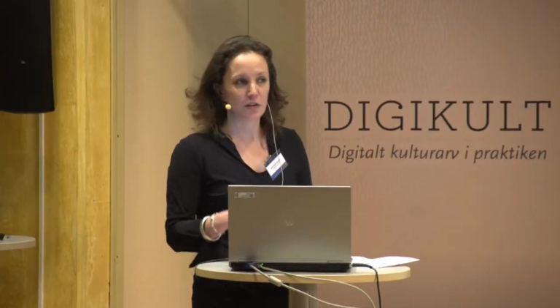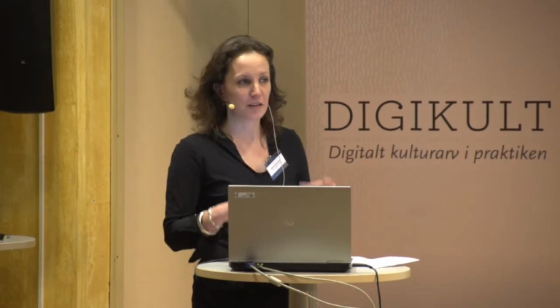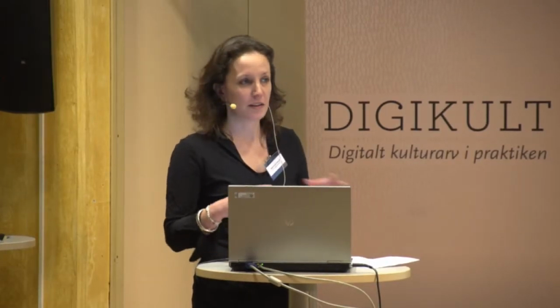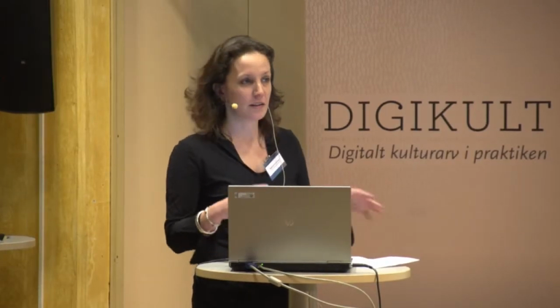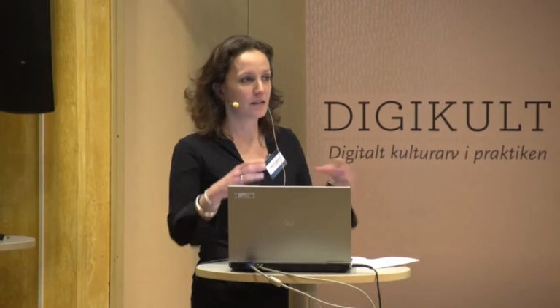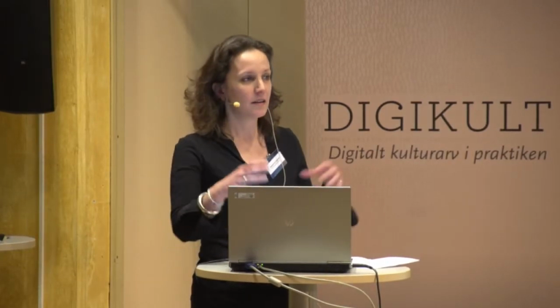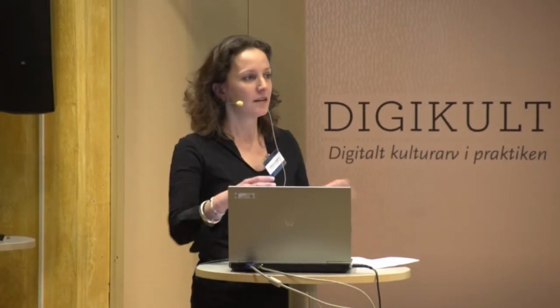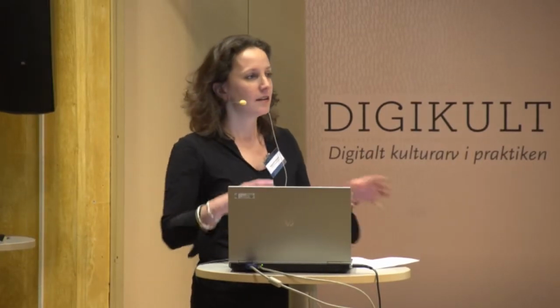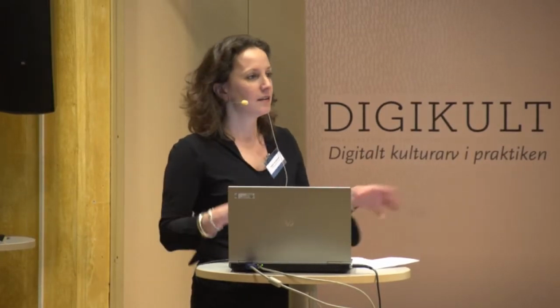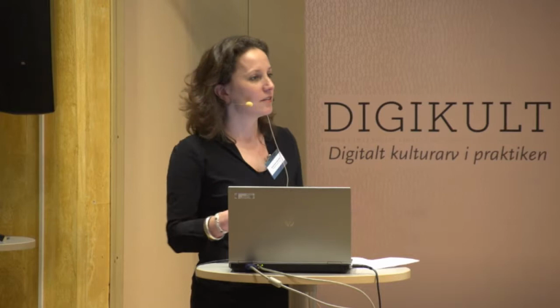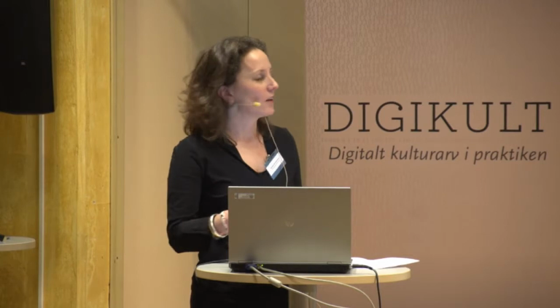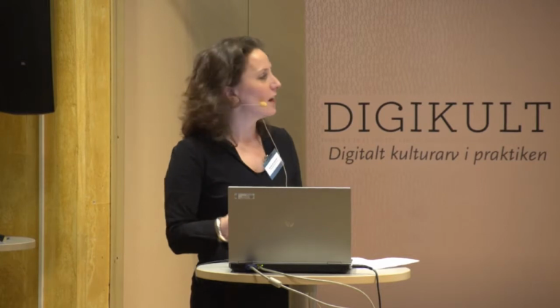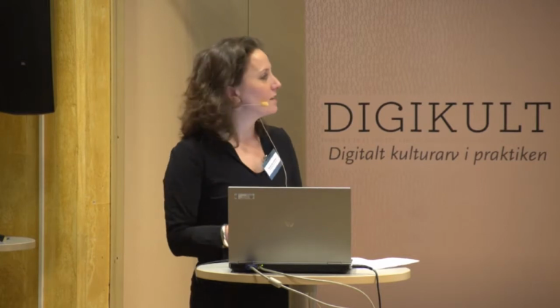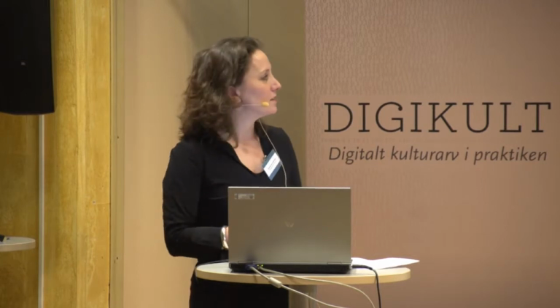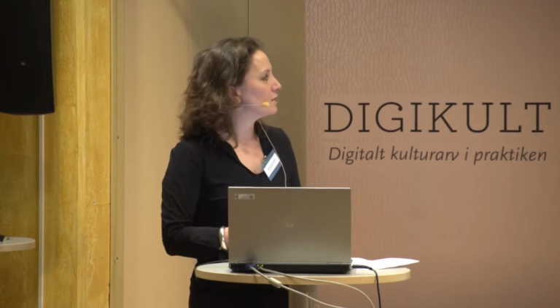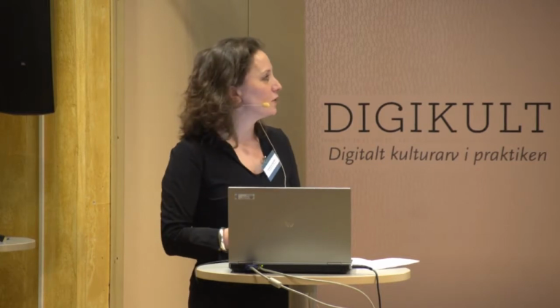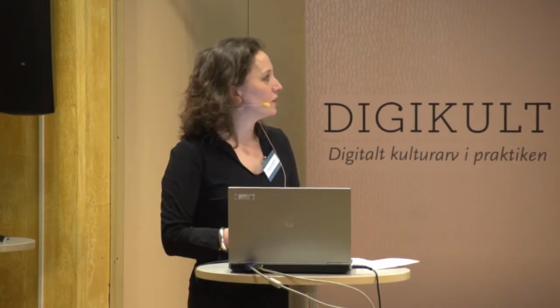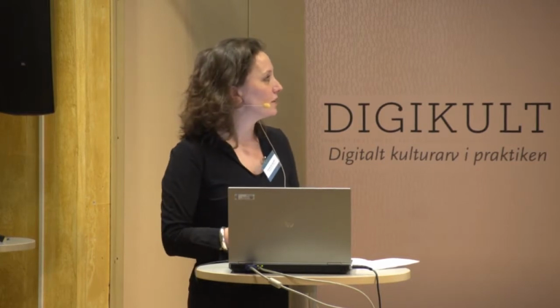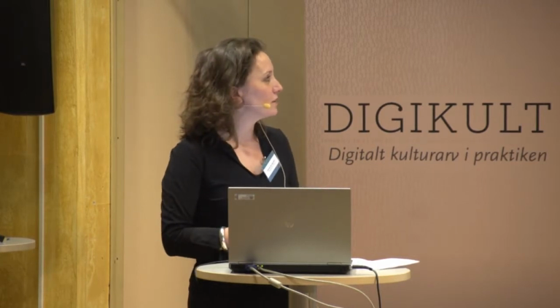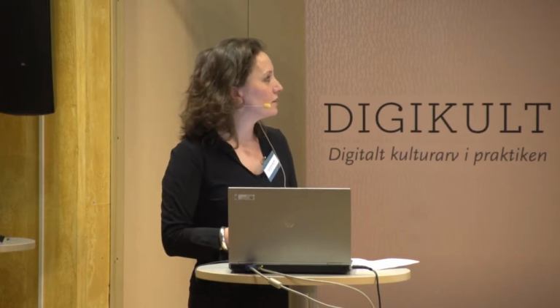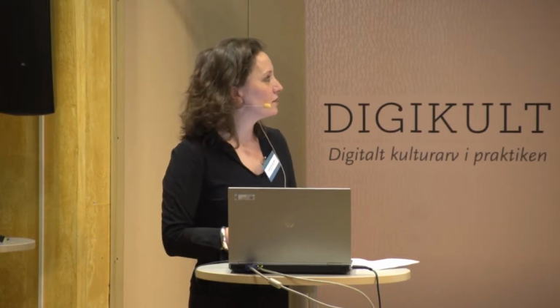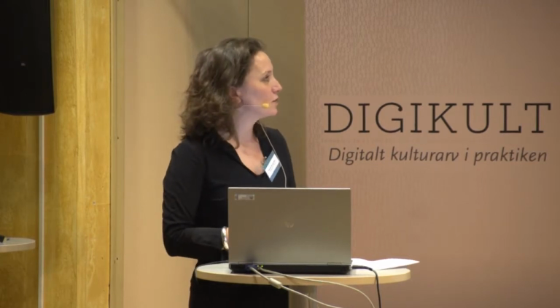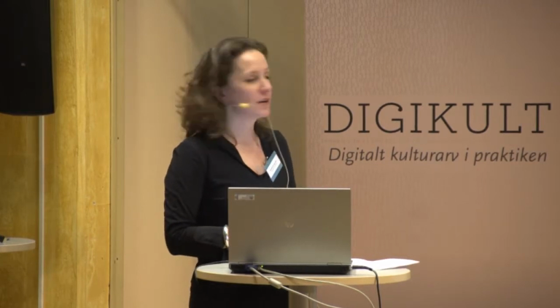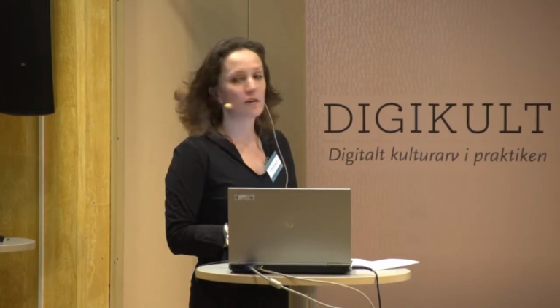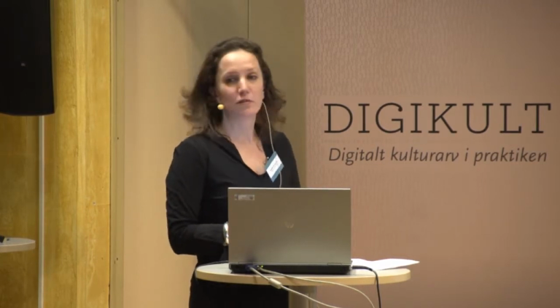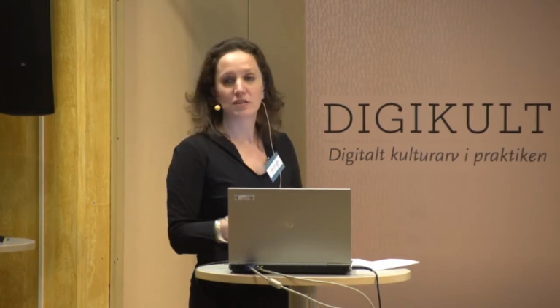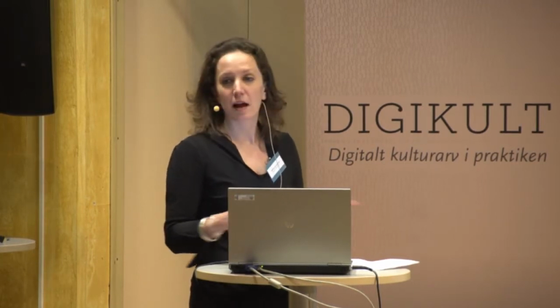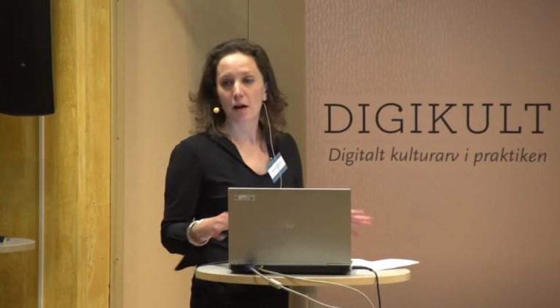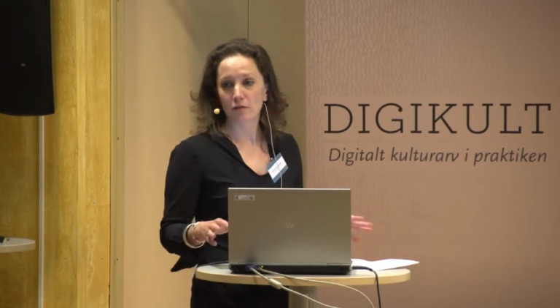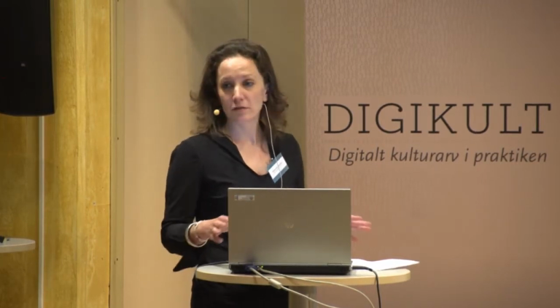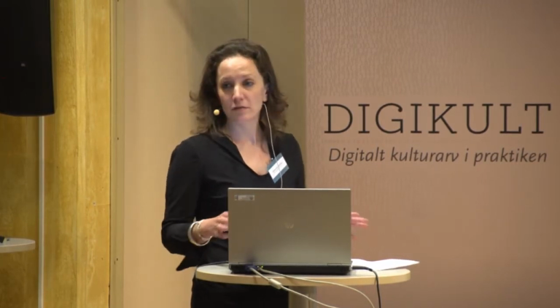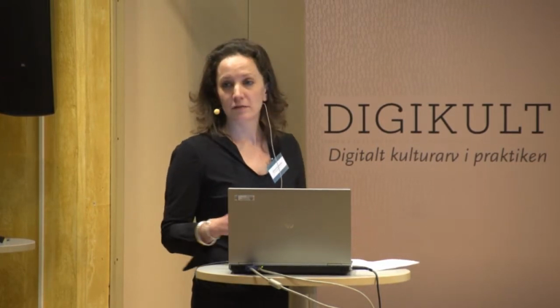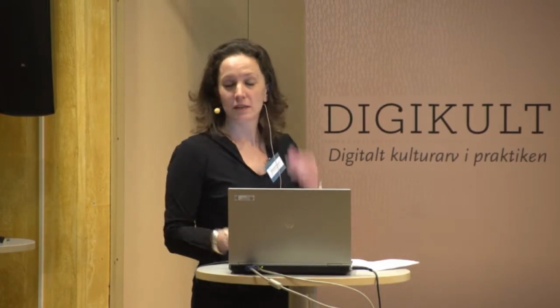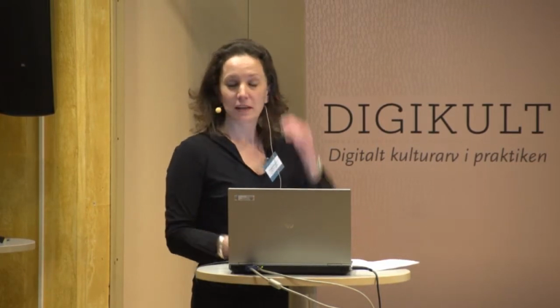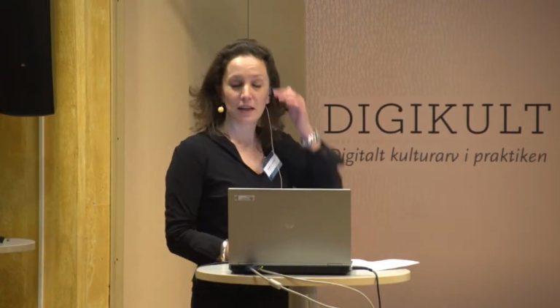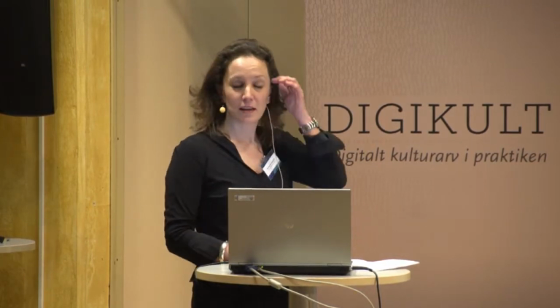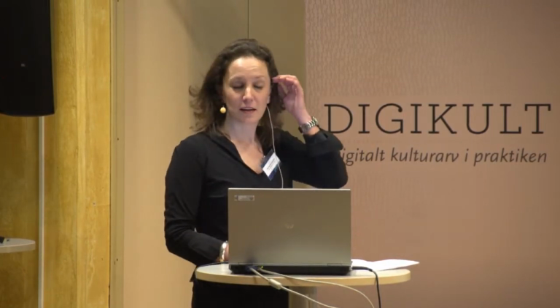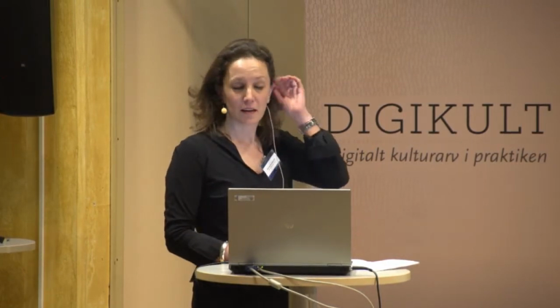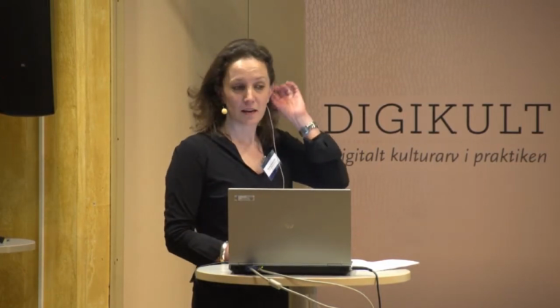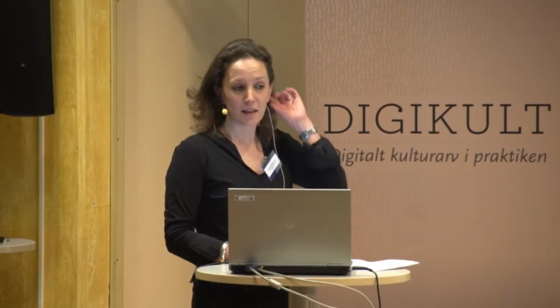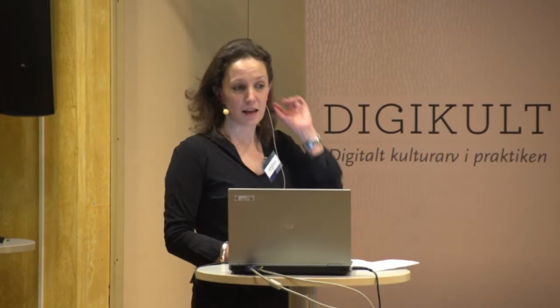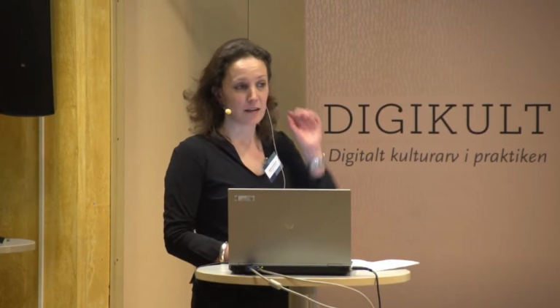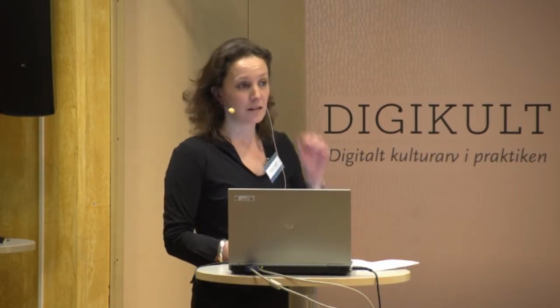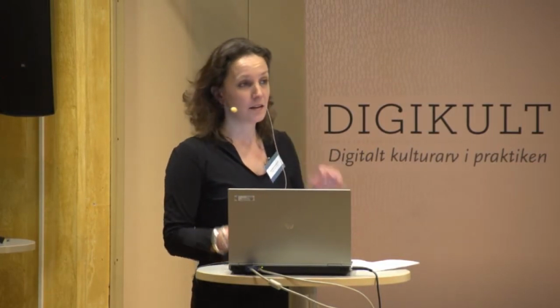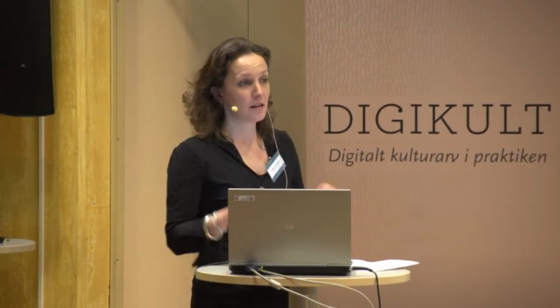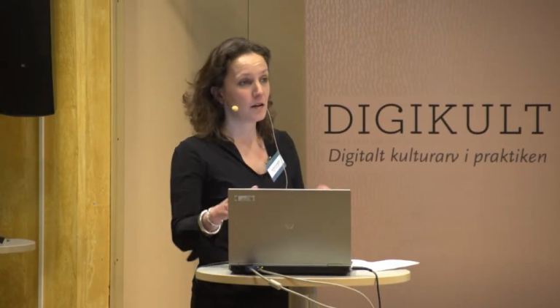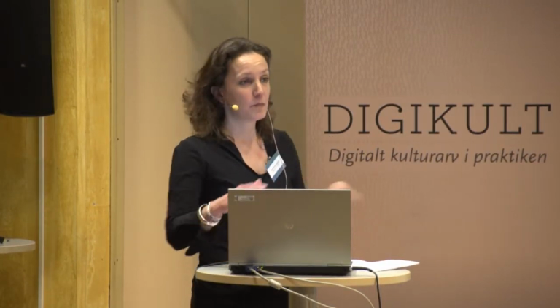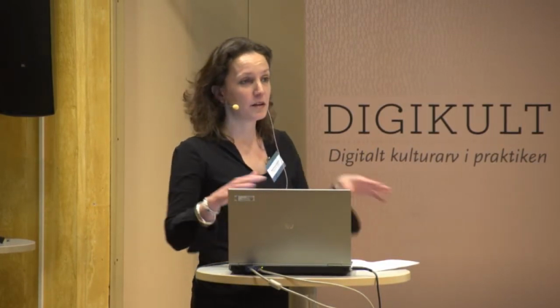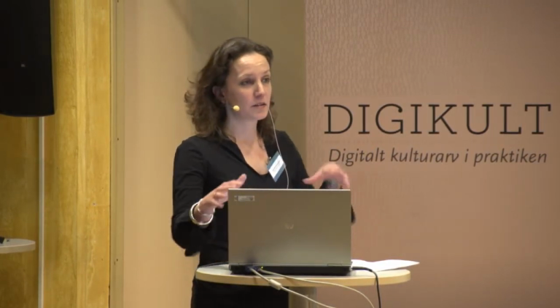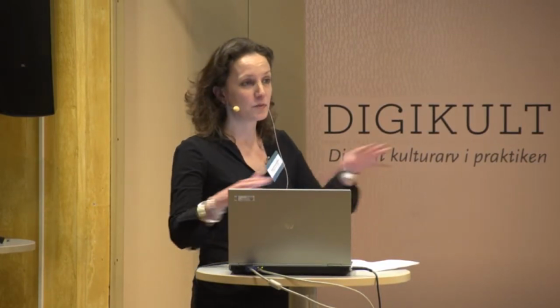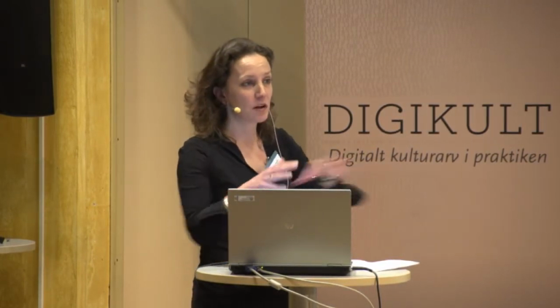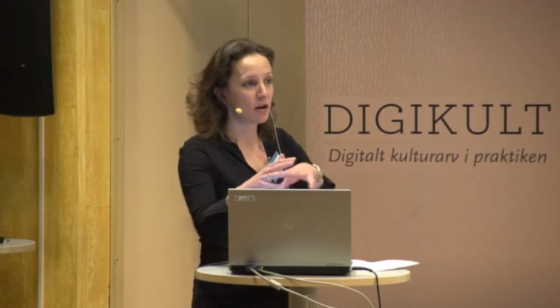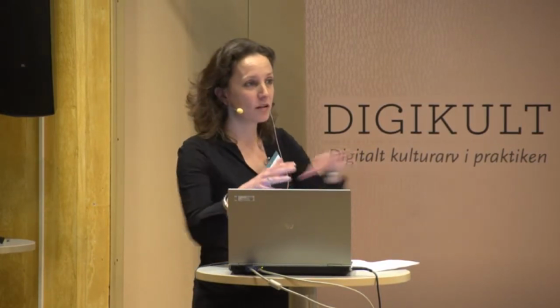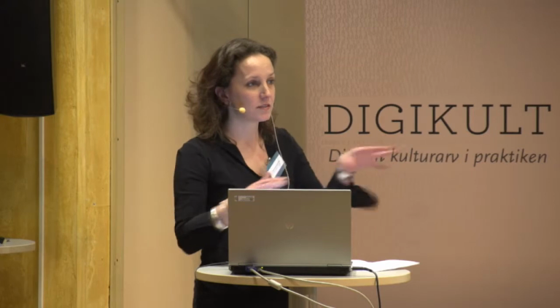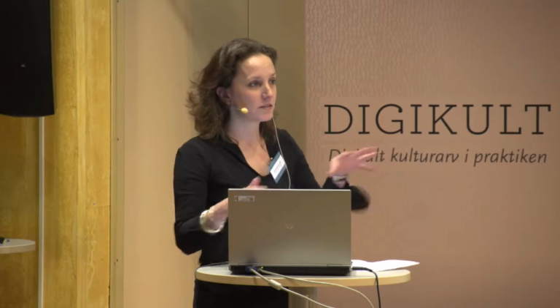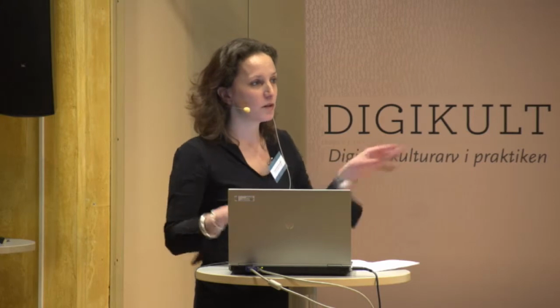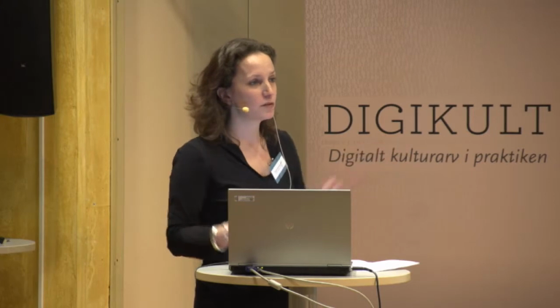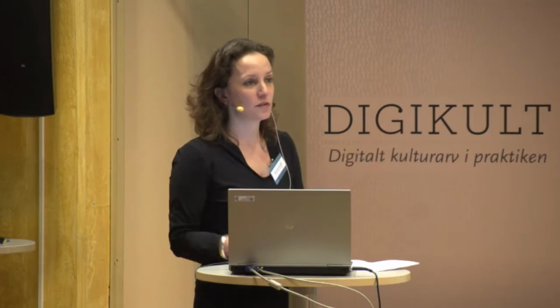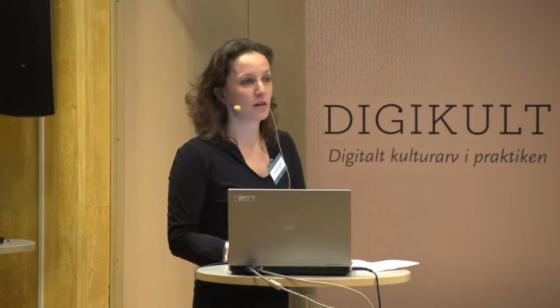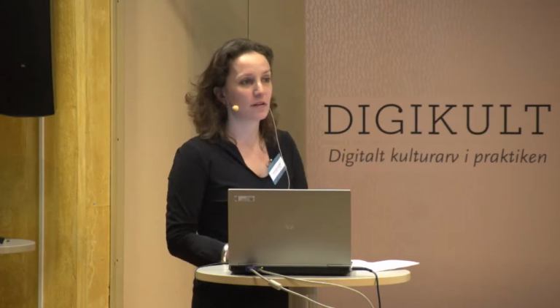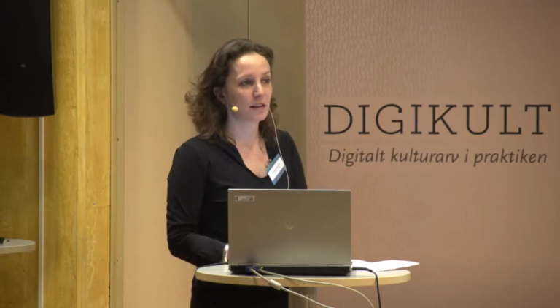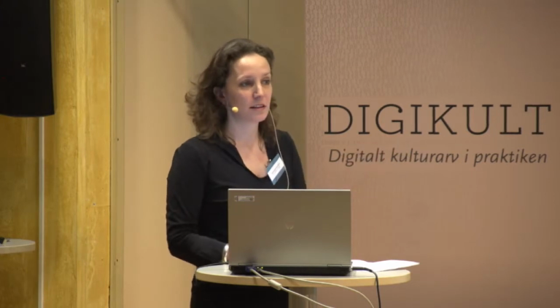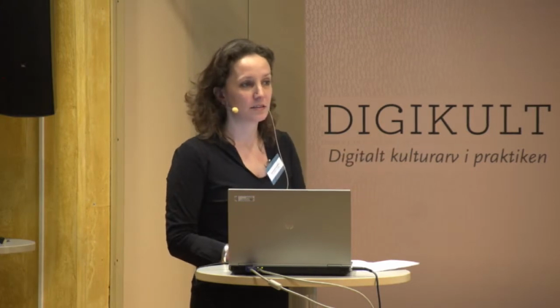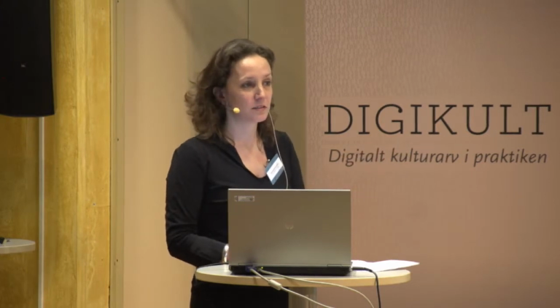Currently, Naturalis has buildings spread over town in Leiden because we can't host all our collections.